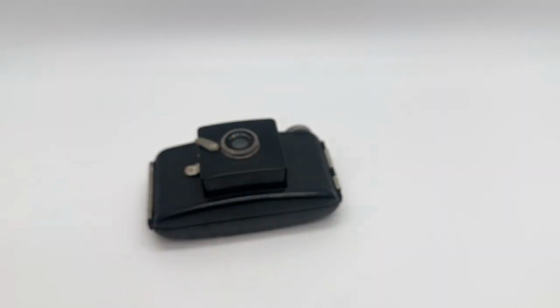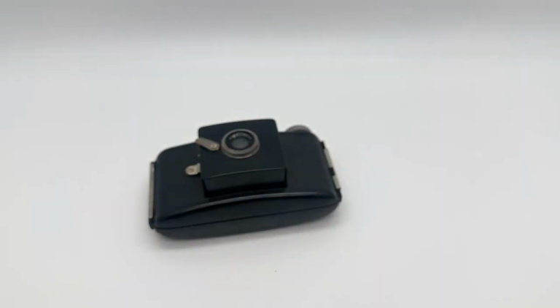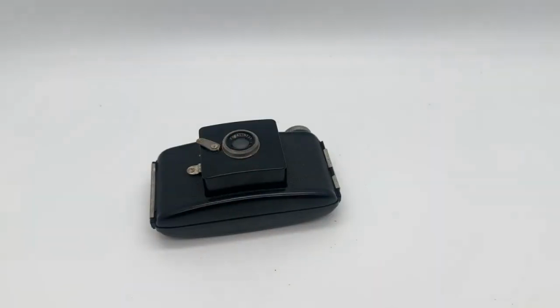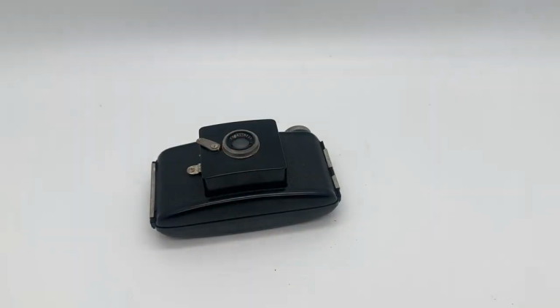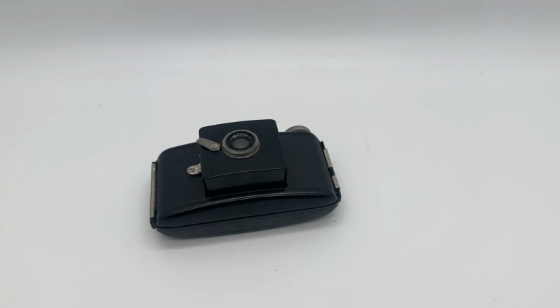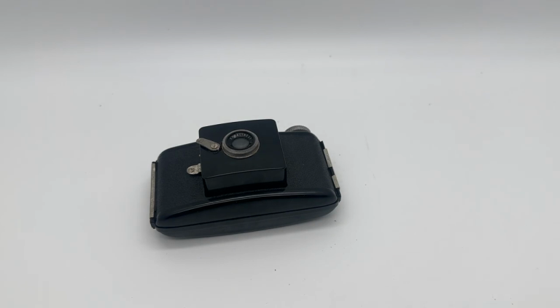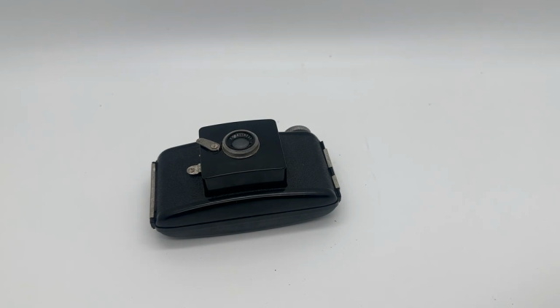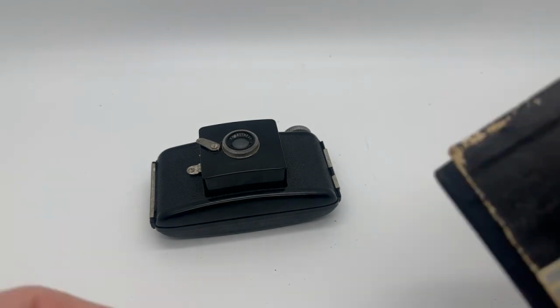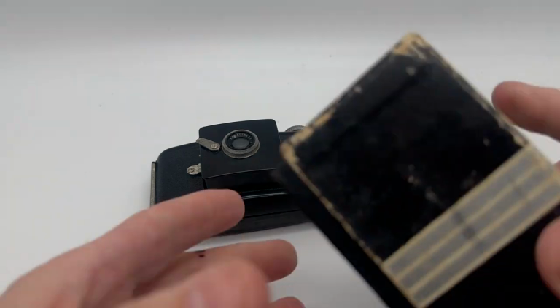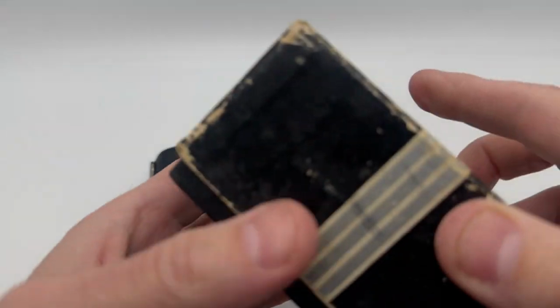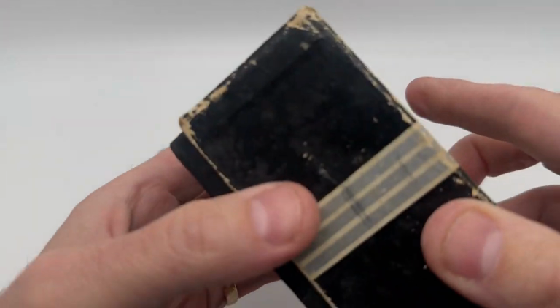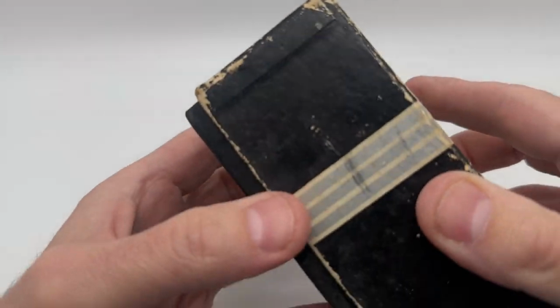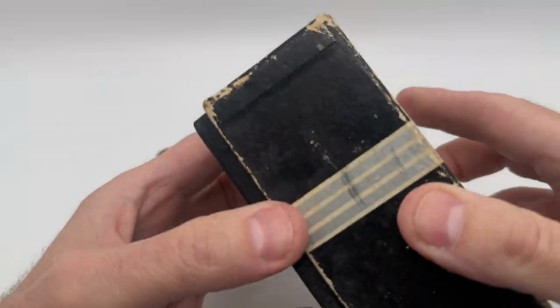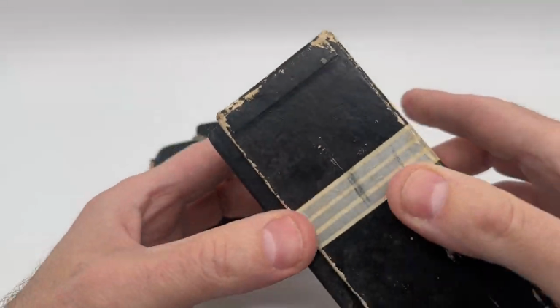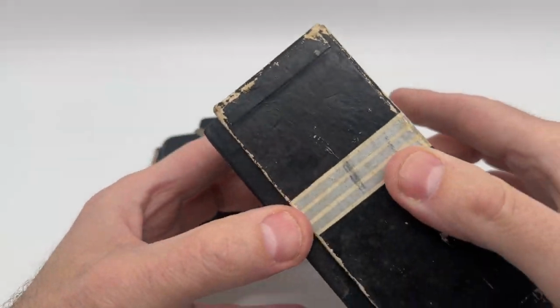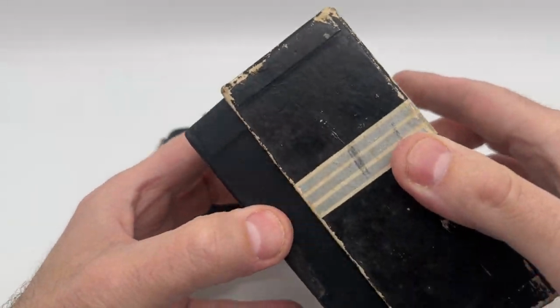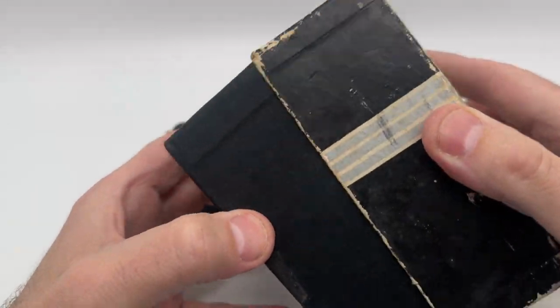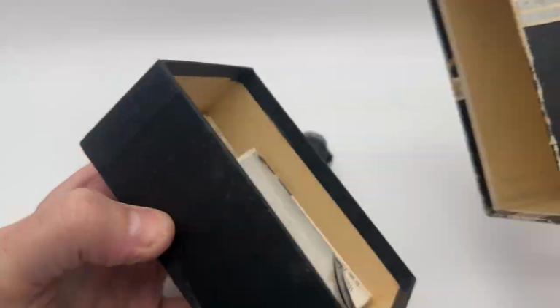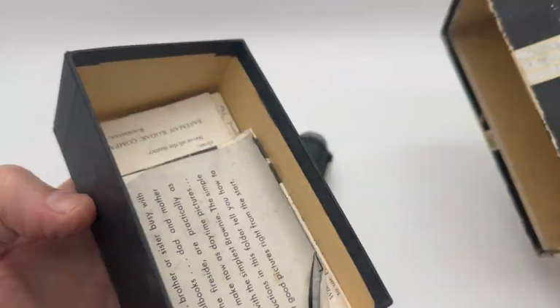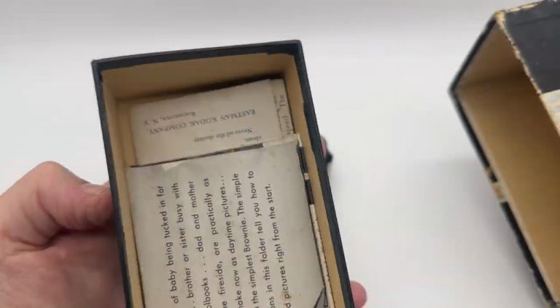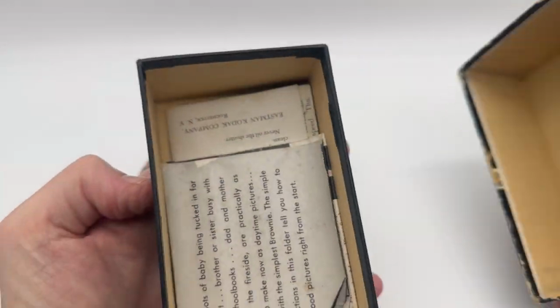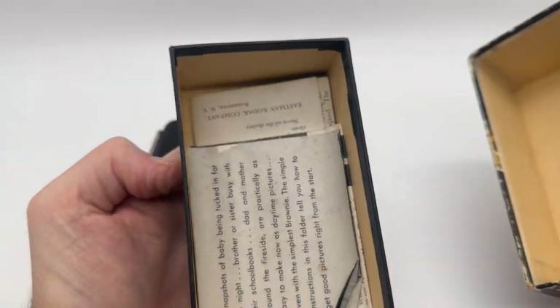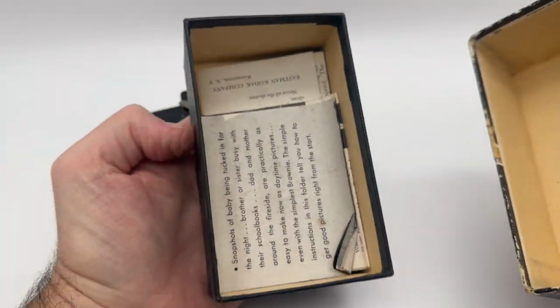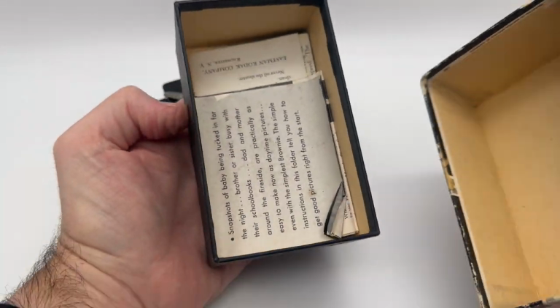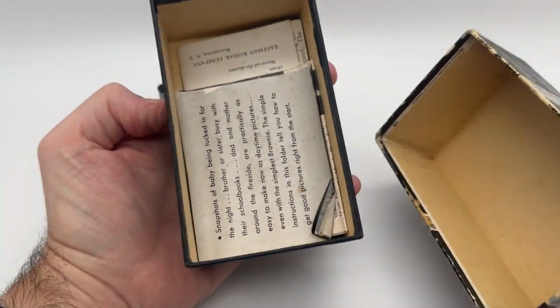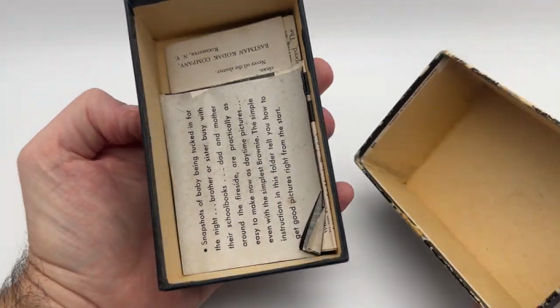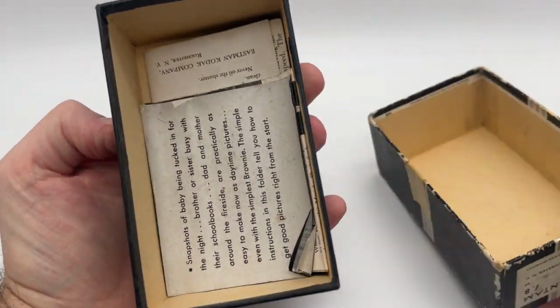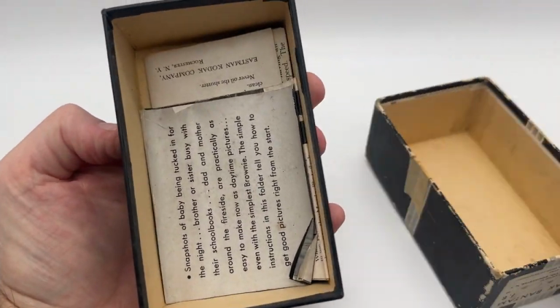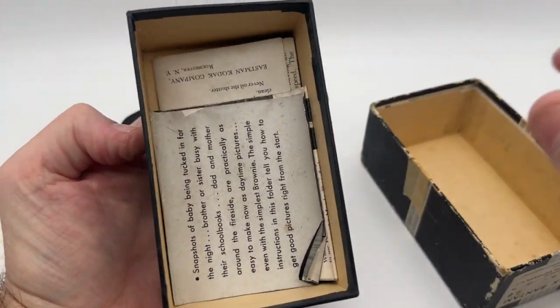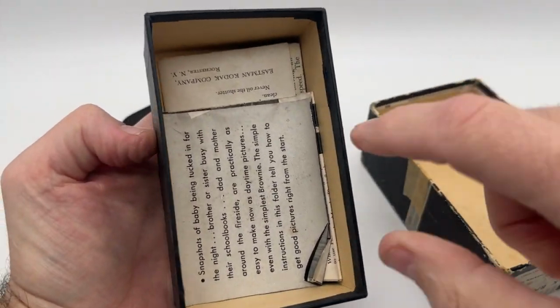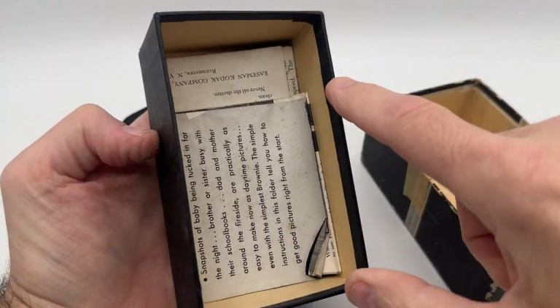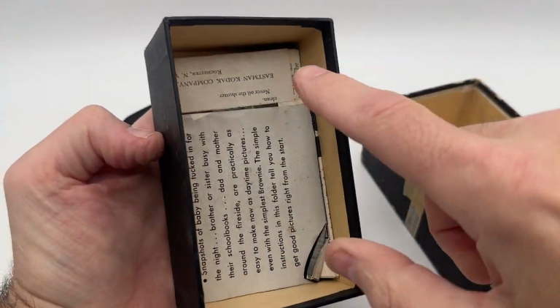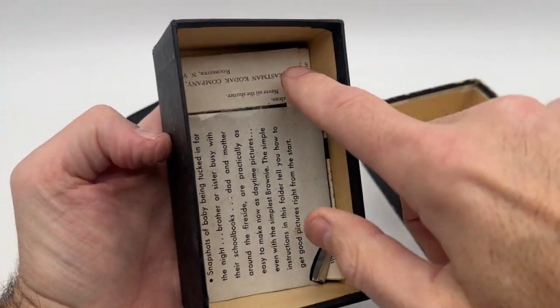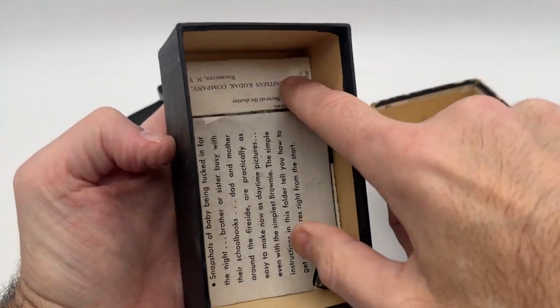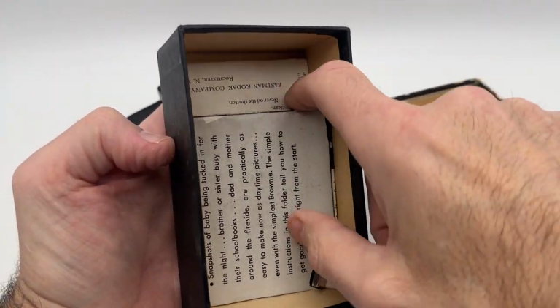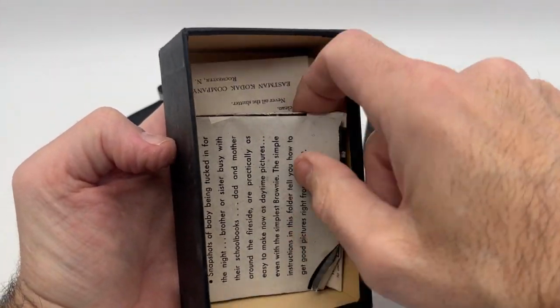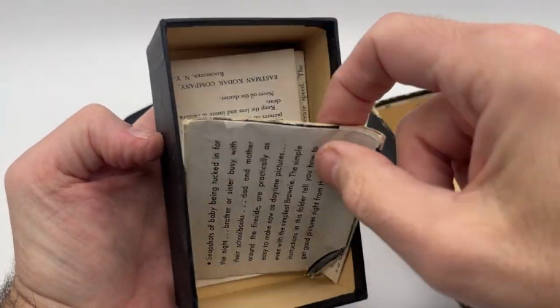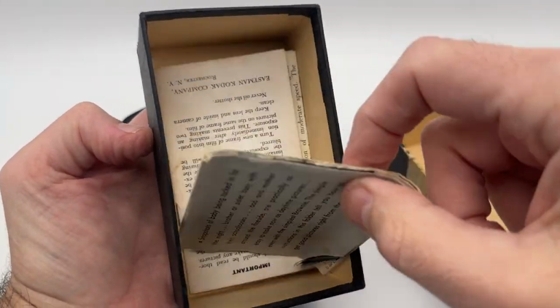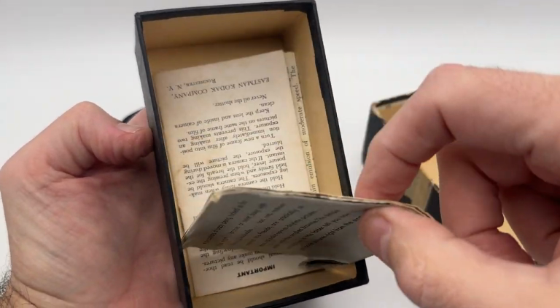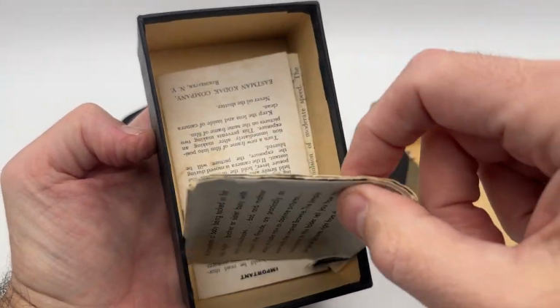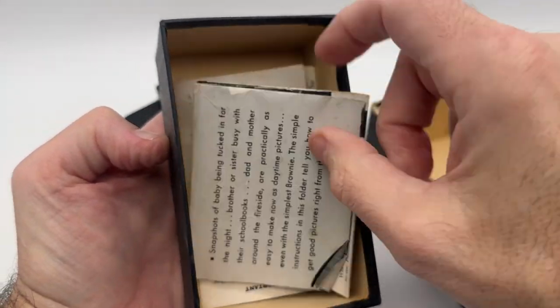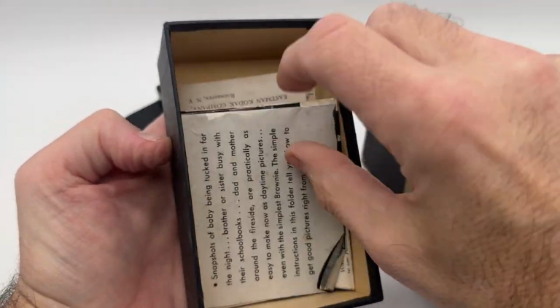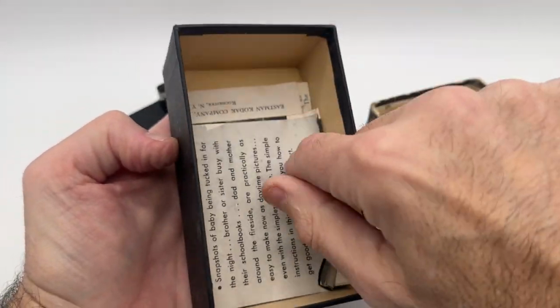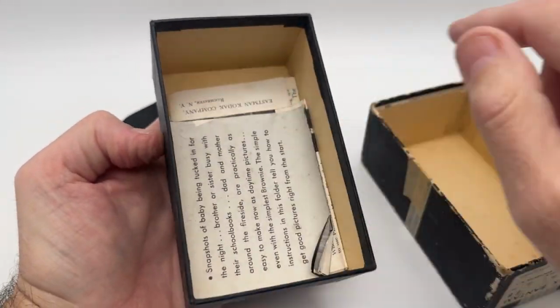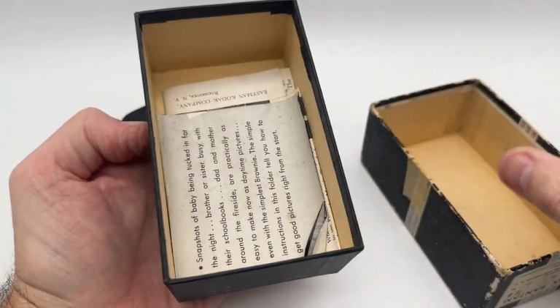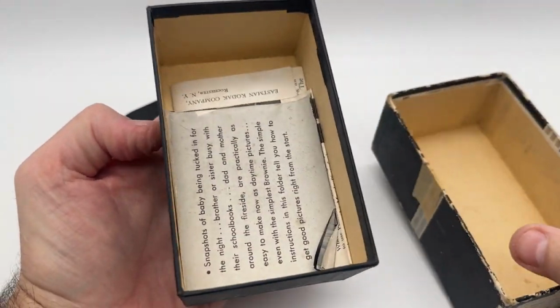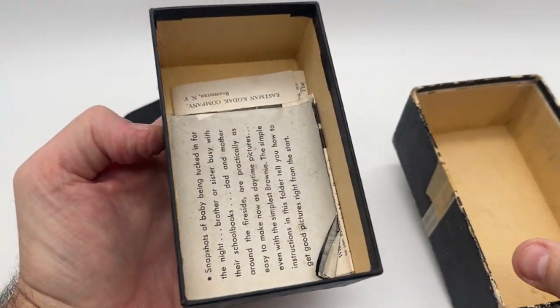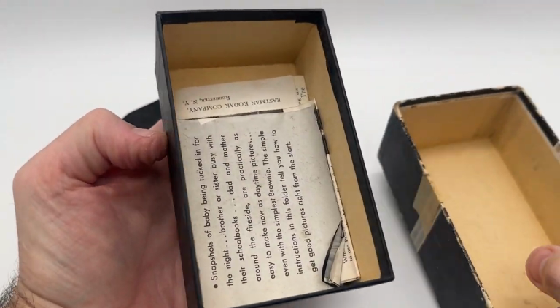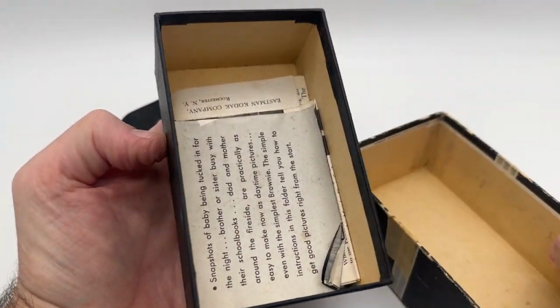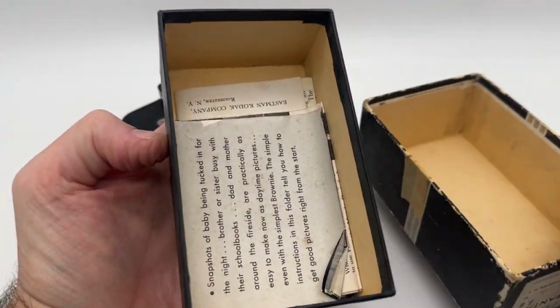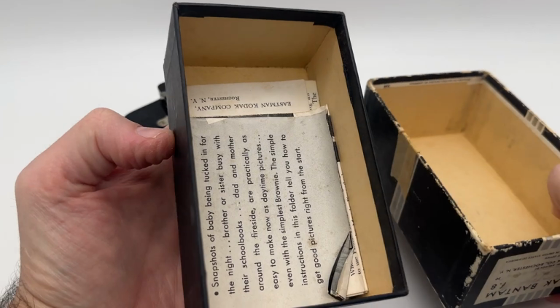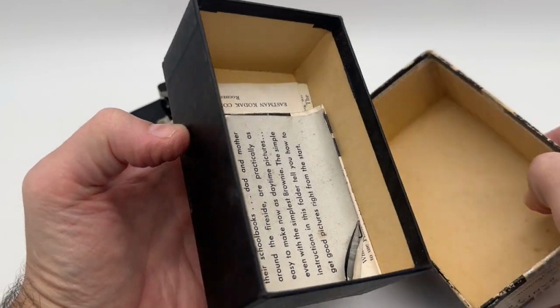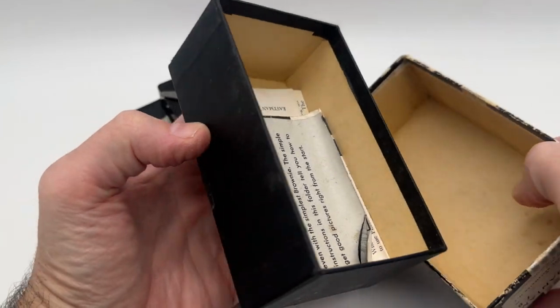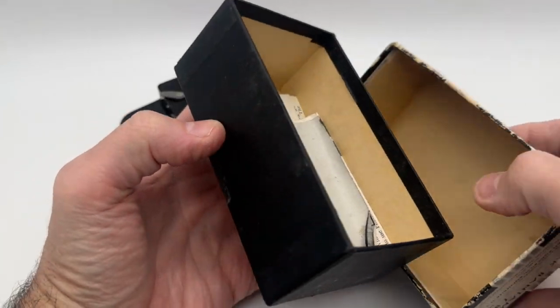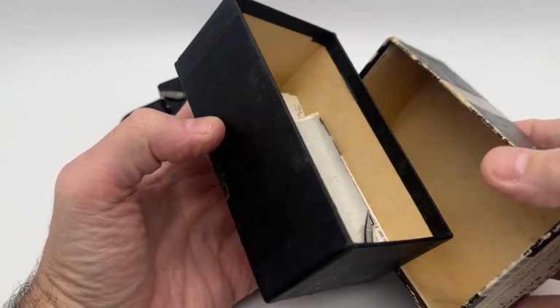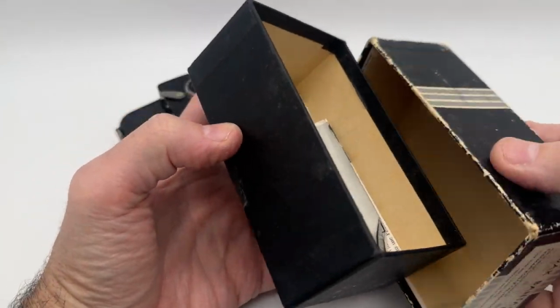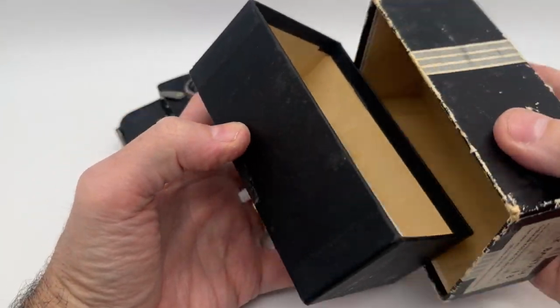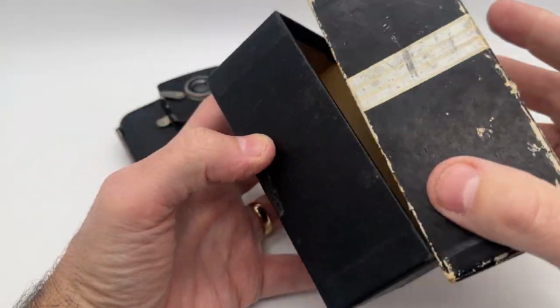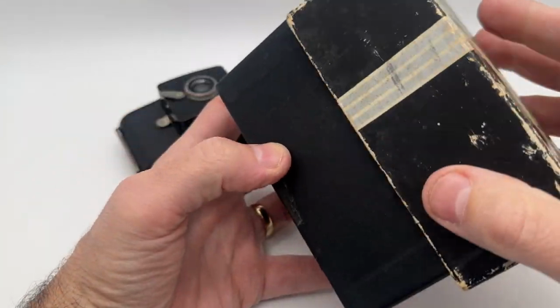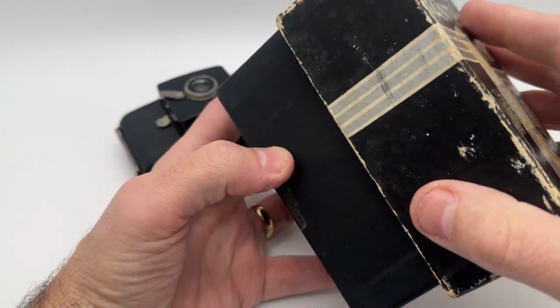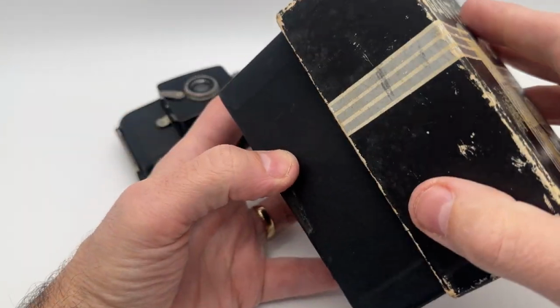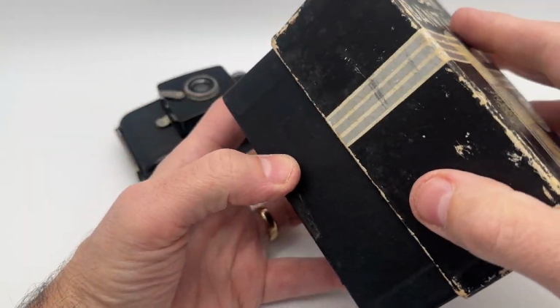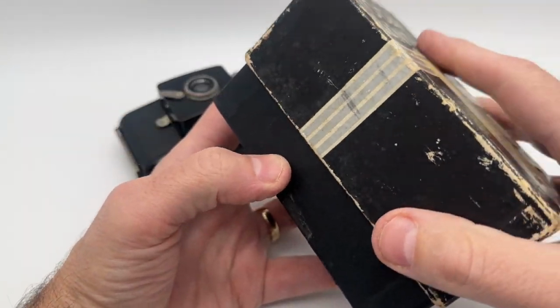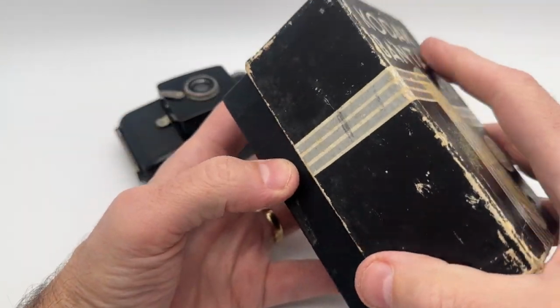Let me open this box up to show you inside real quick. Inside, it has some paperwork in it. You can see the photos. There's also some of the paperwork that's in the box — that's all original.